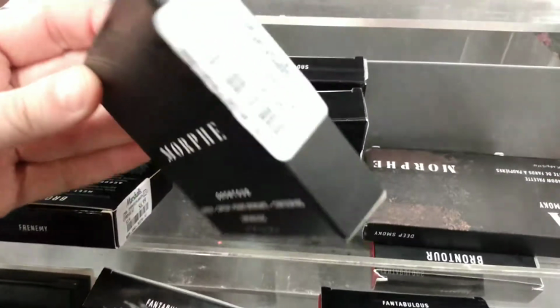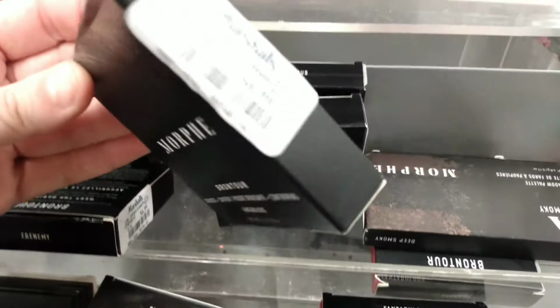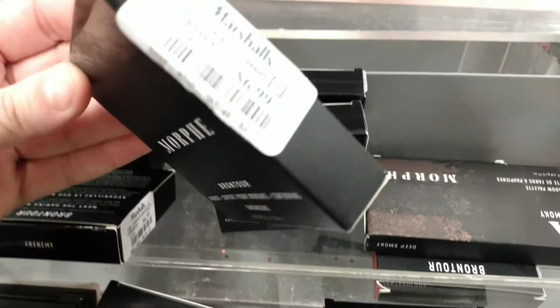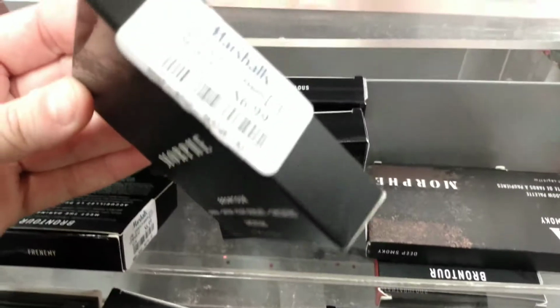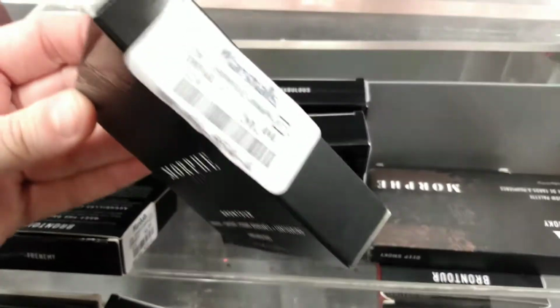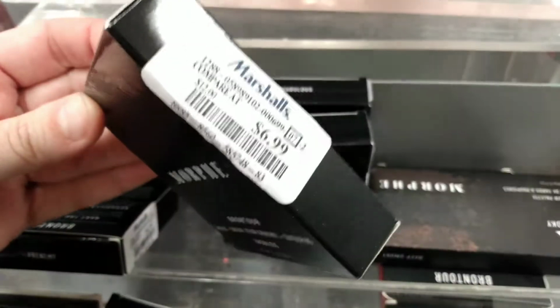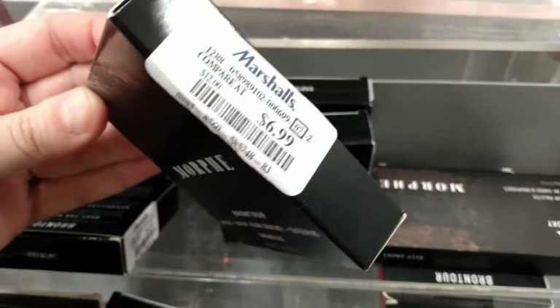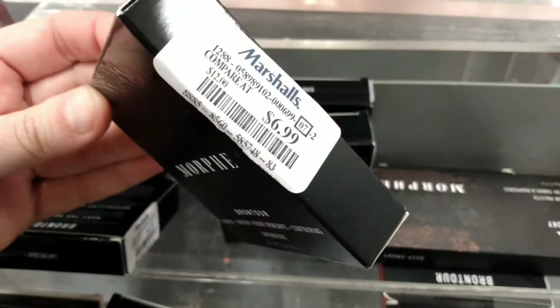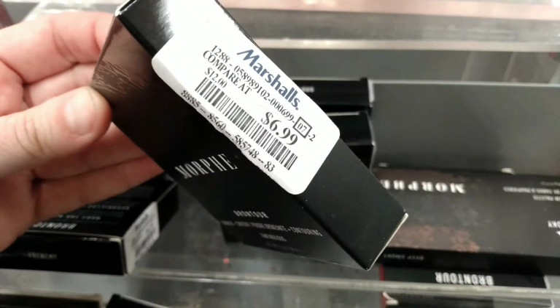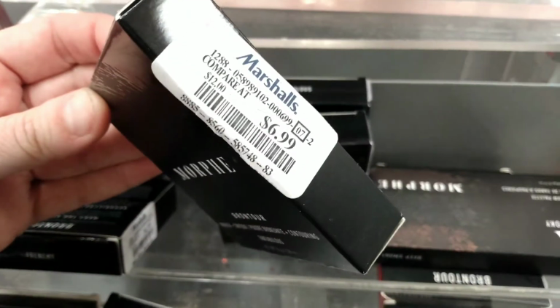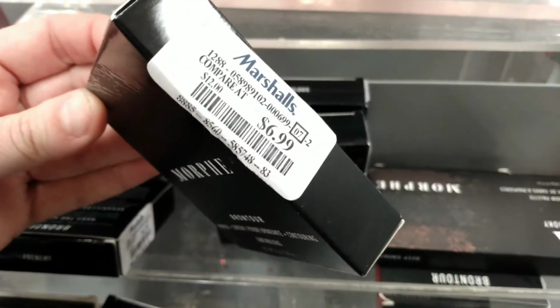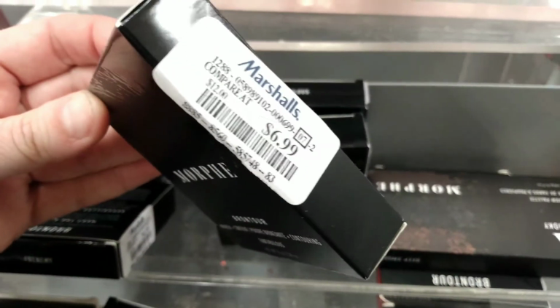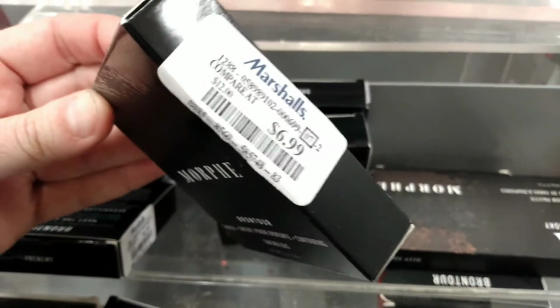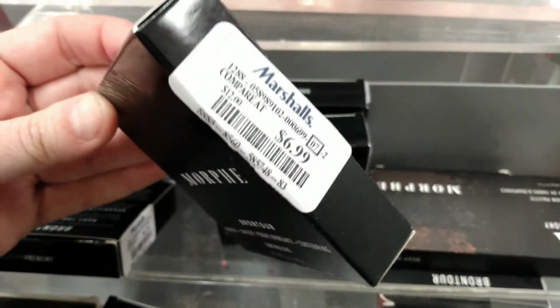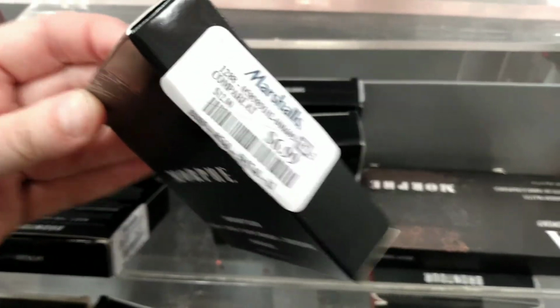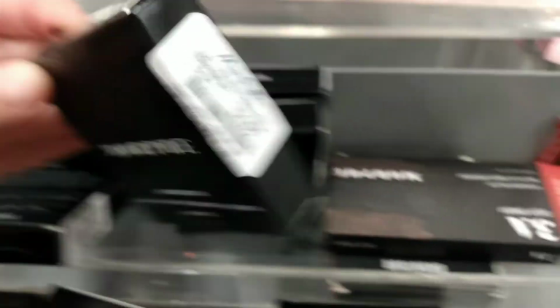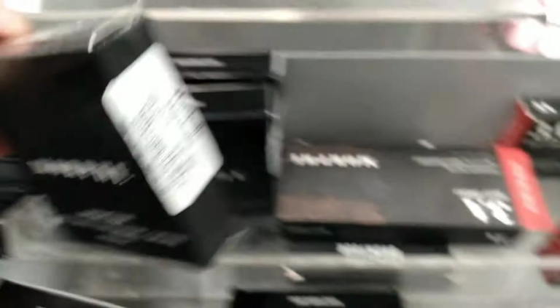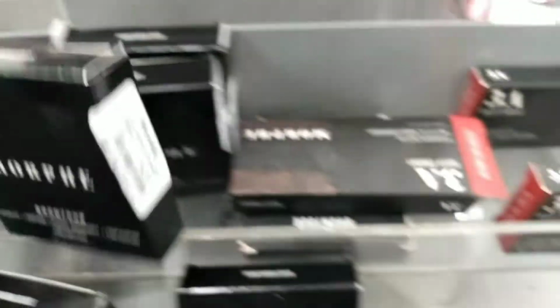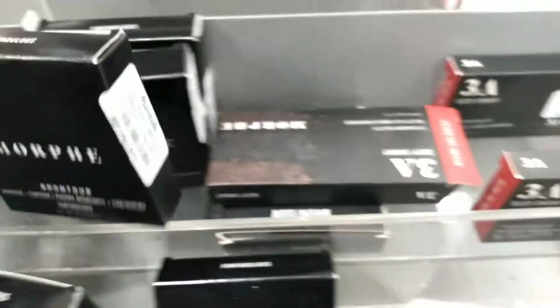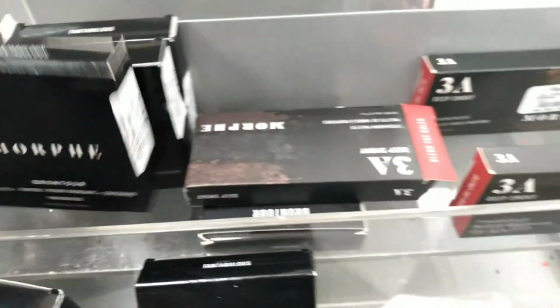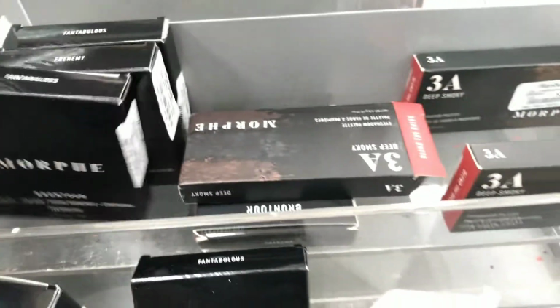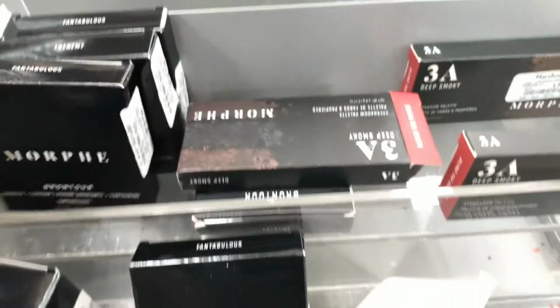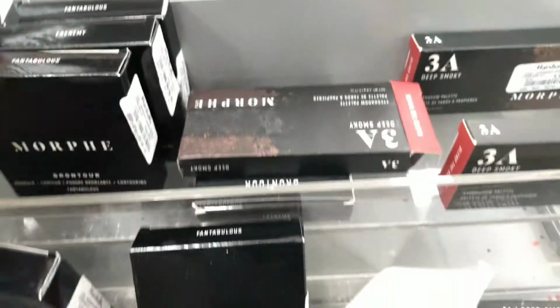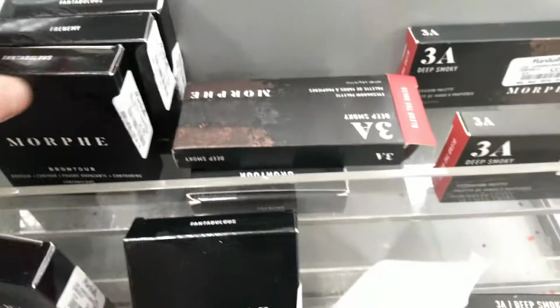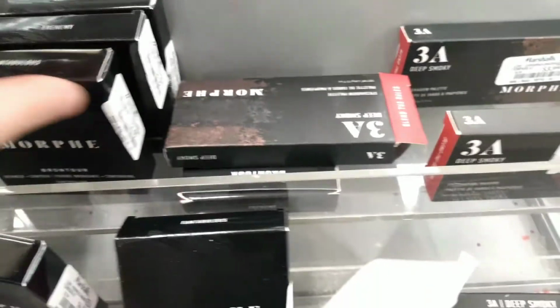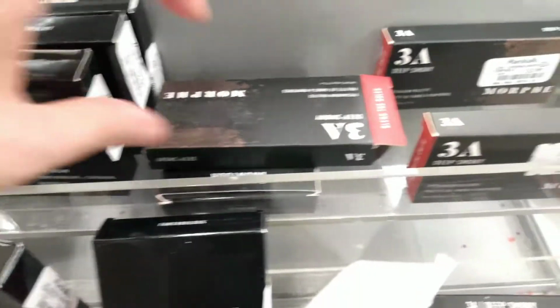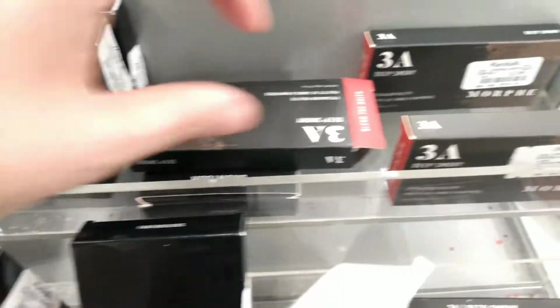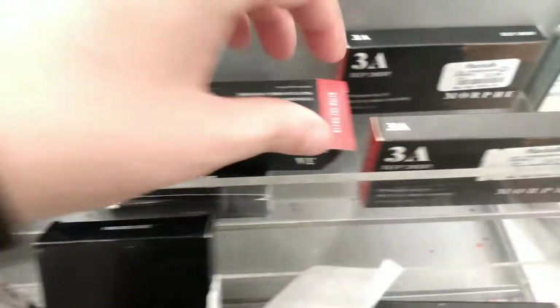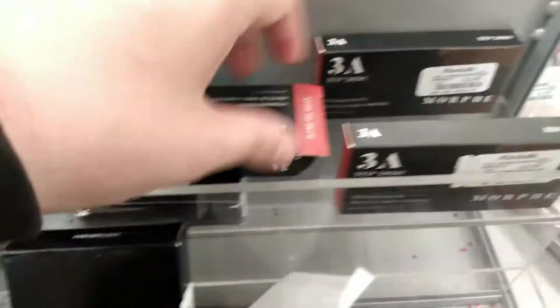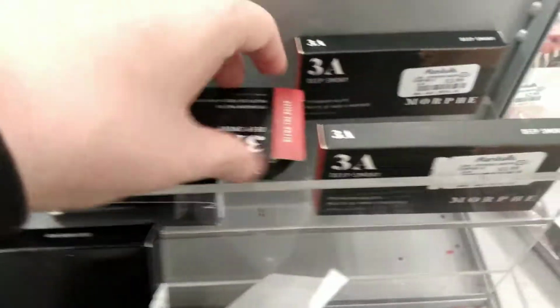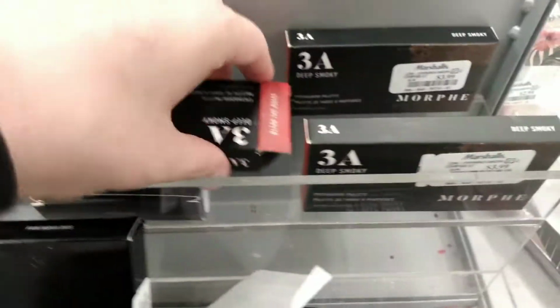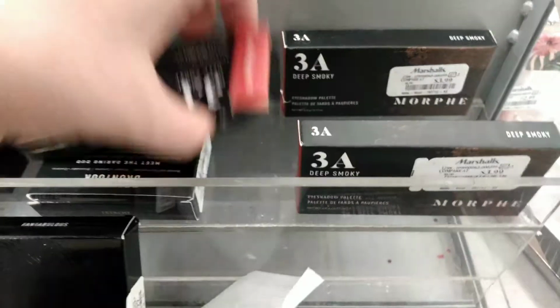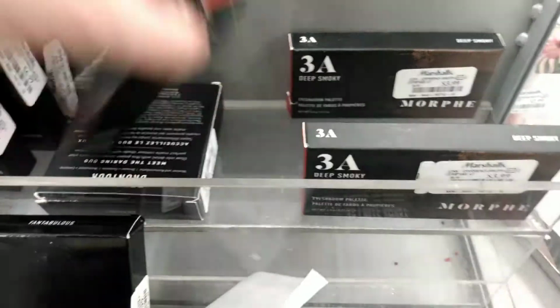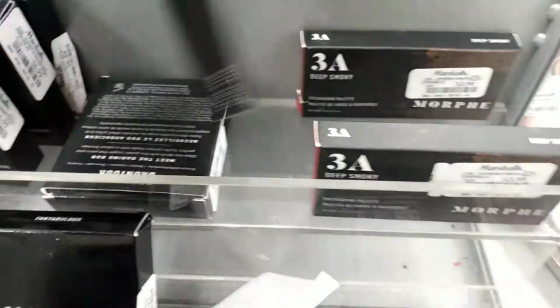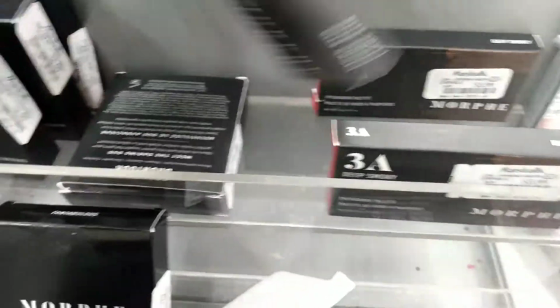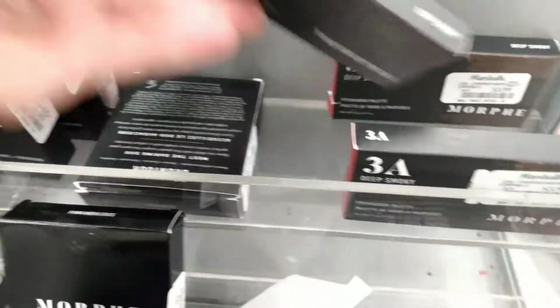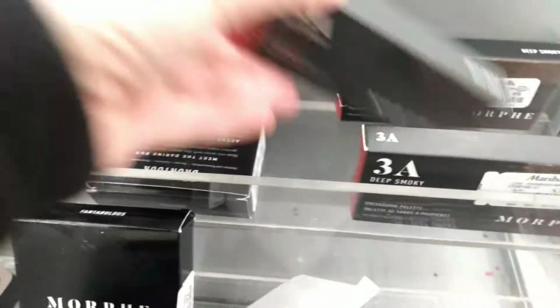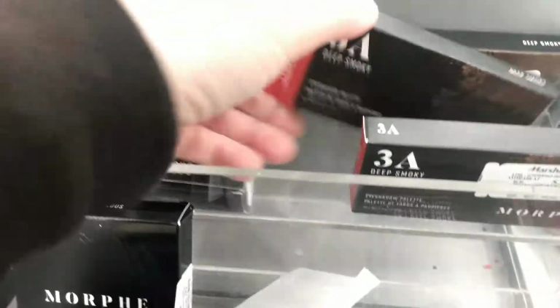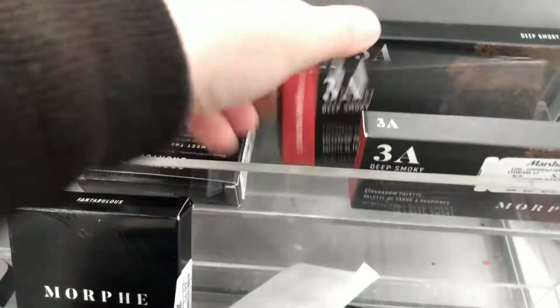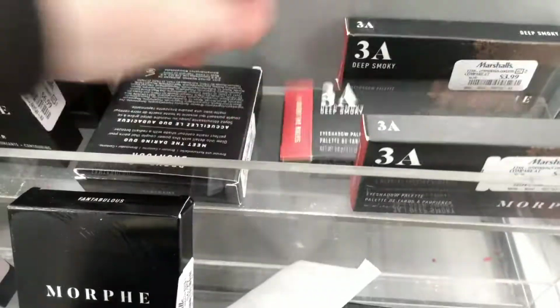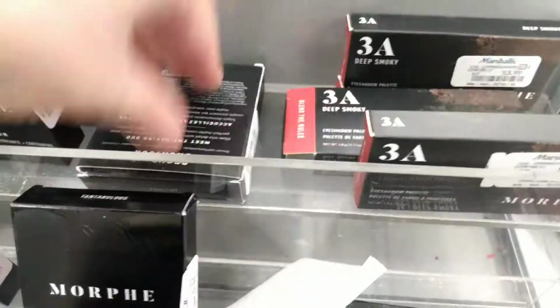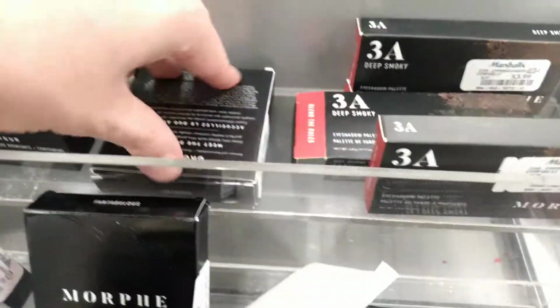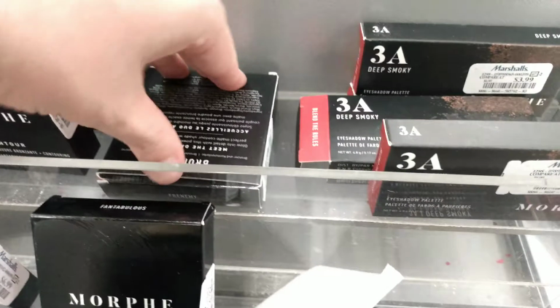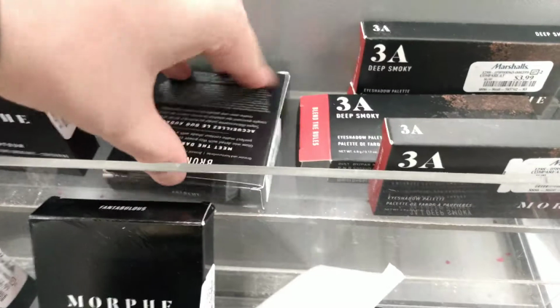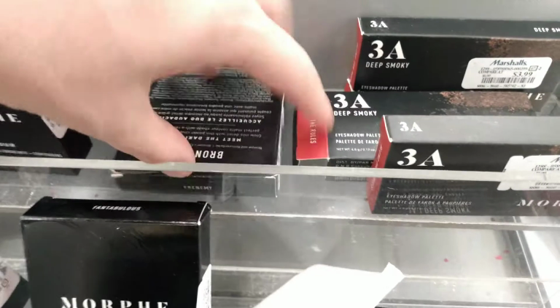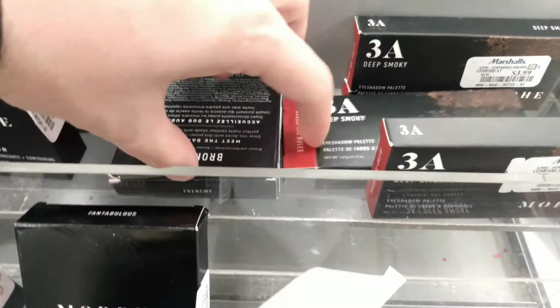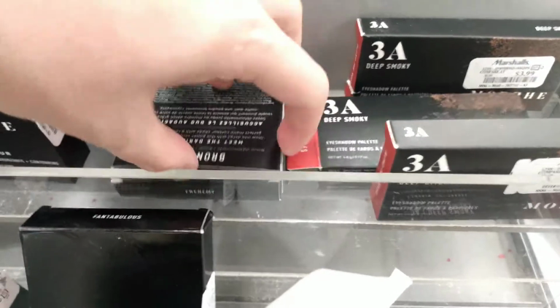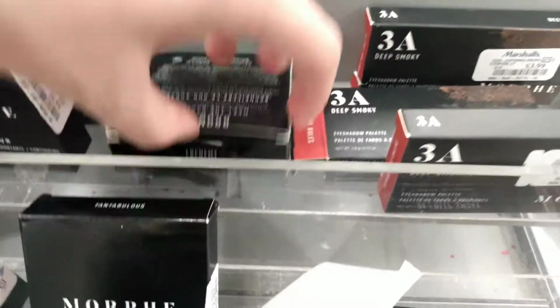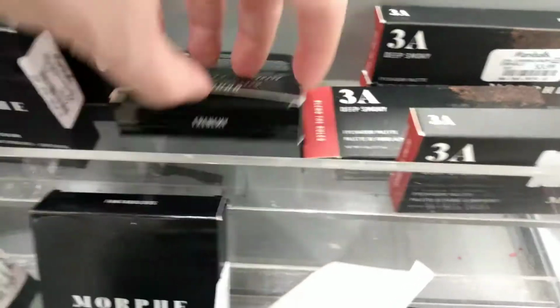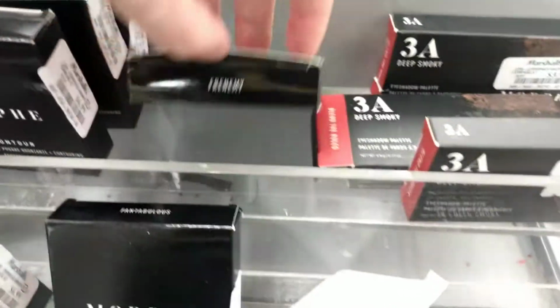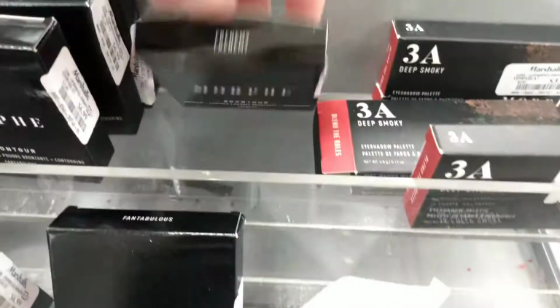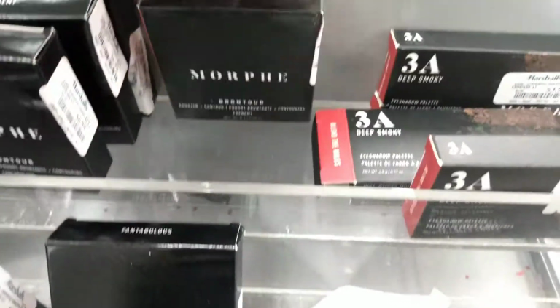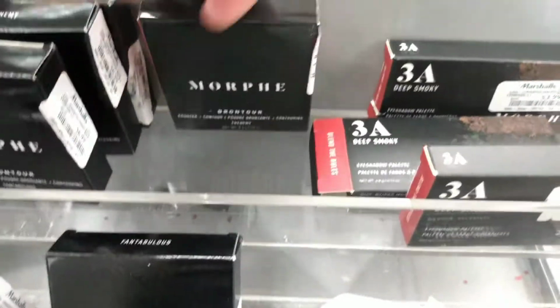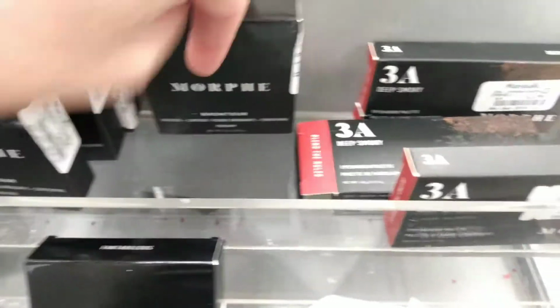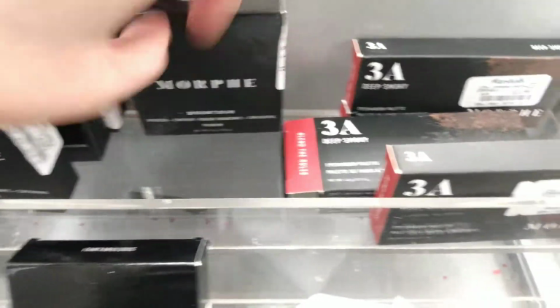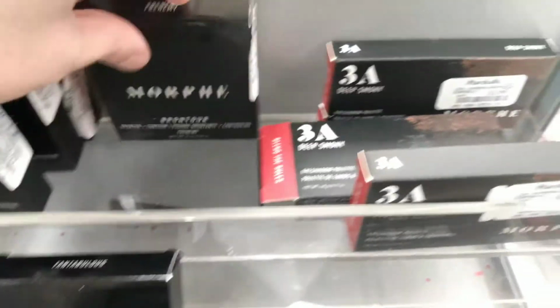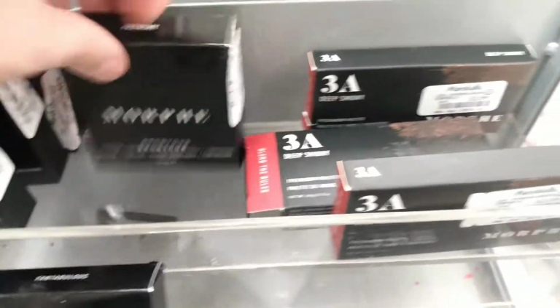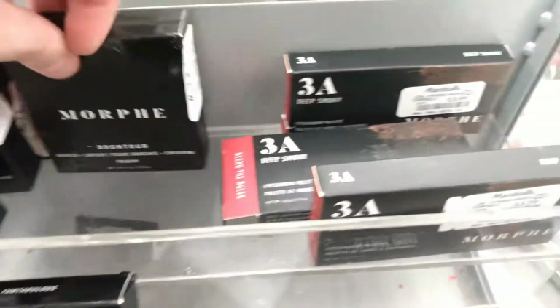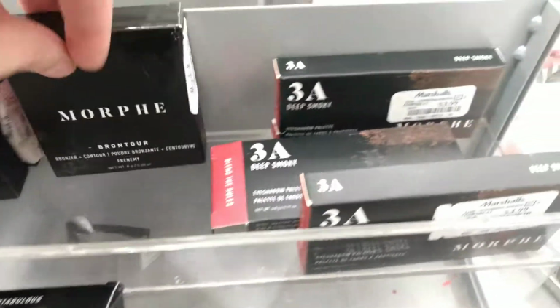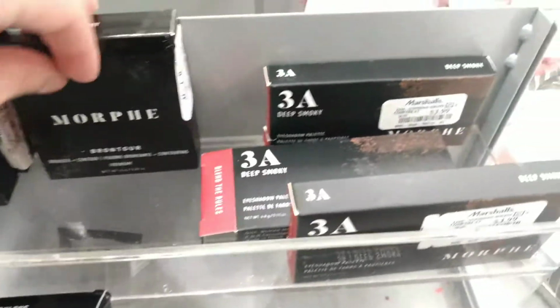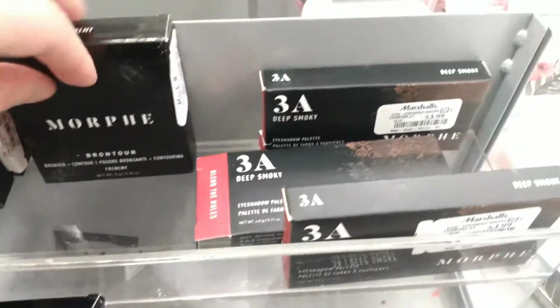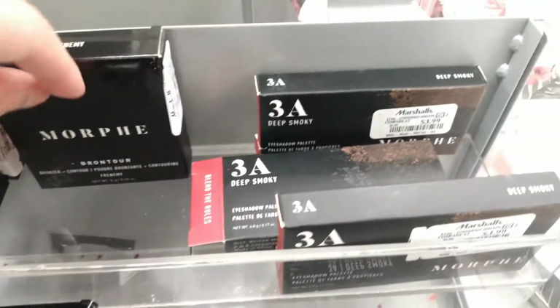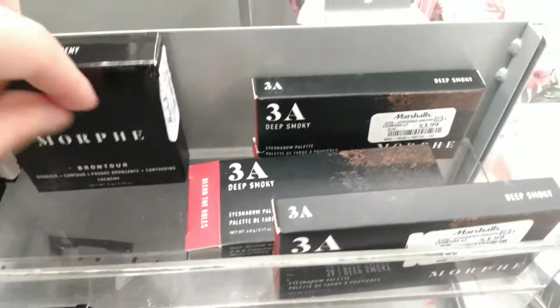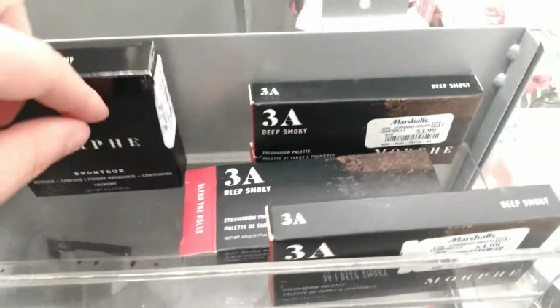I've heard nothing but great reviews about these, so make sure you check online to see what the swatches look like. Do not open the packages — that's so gross.